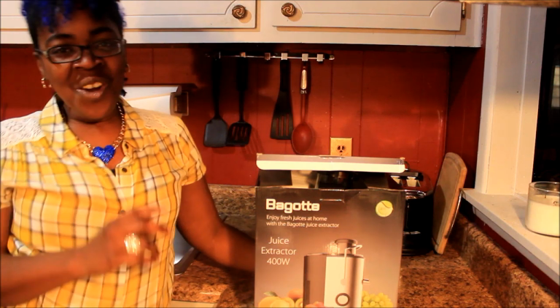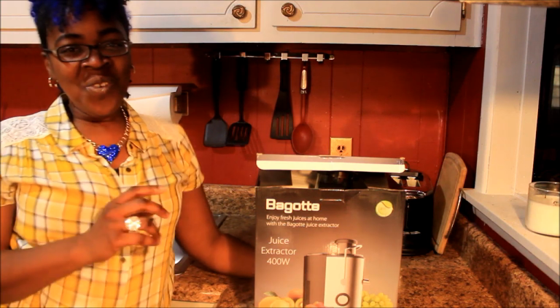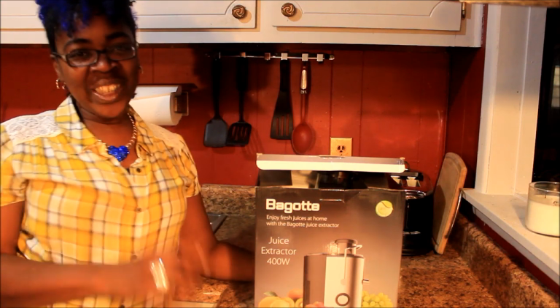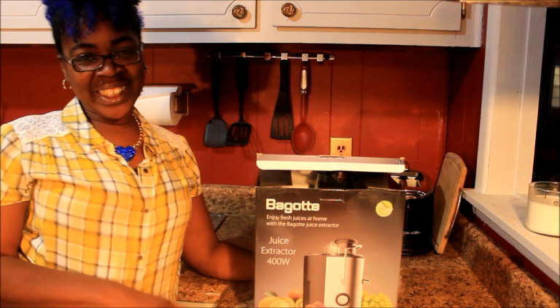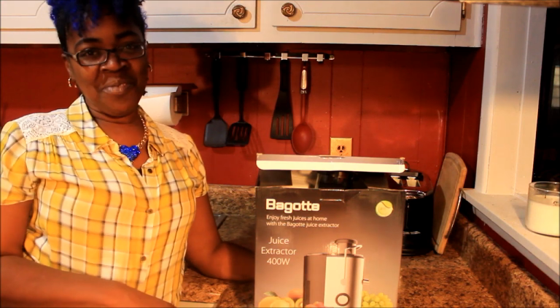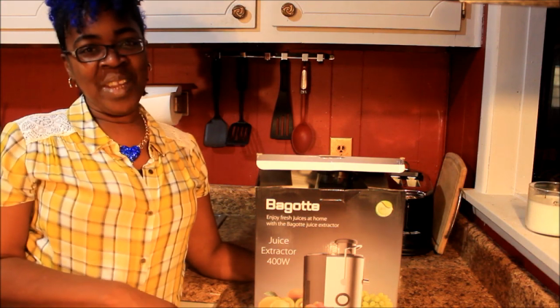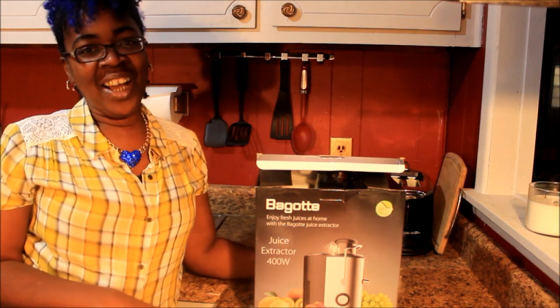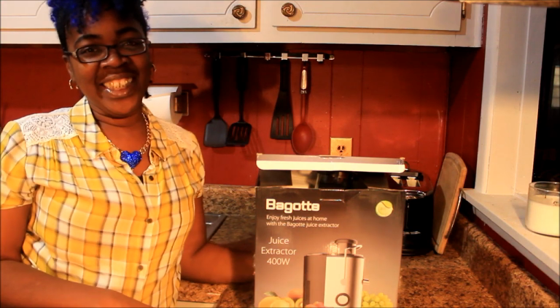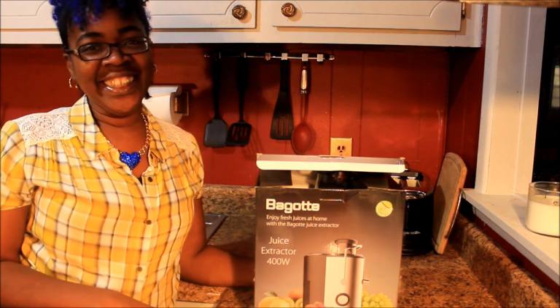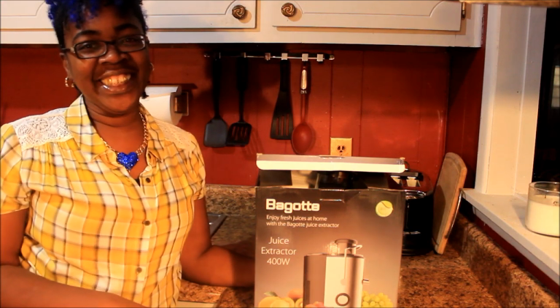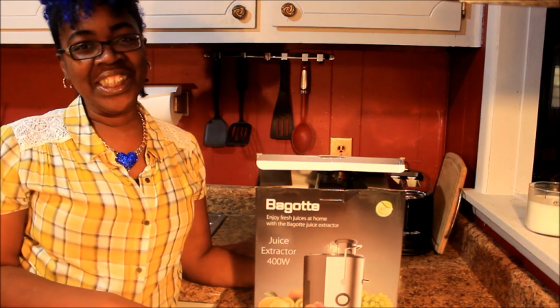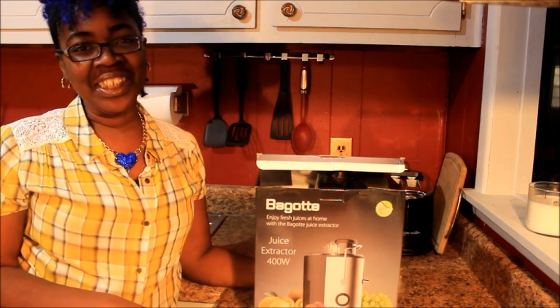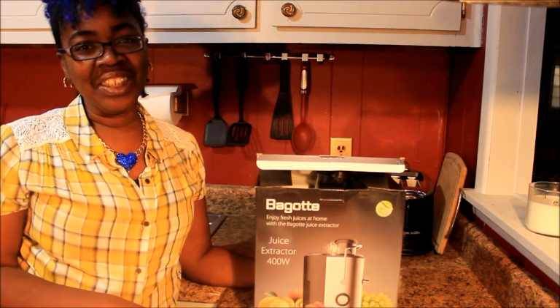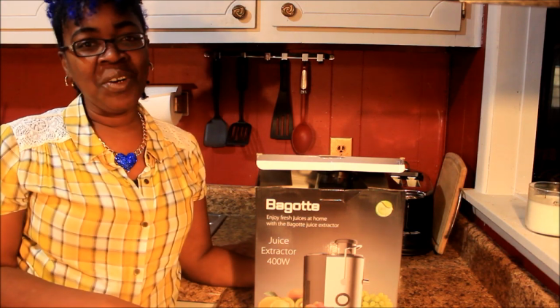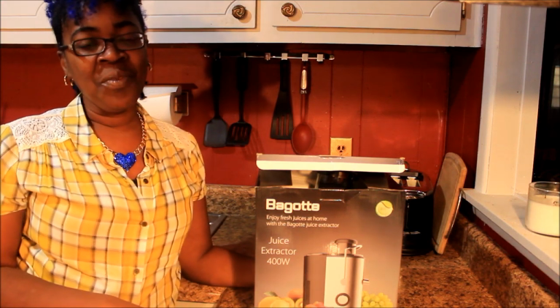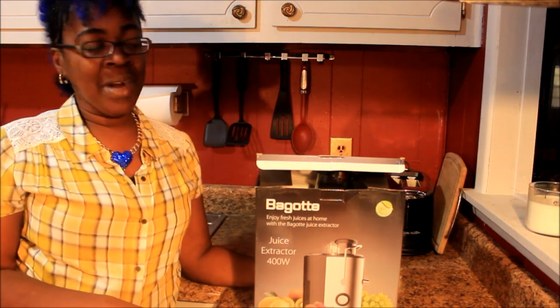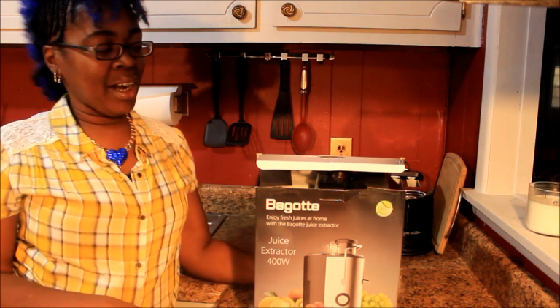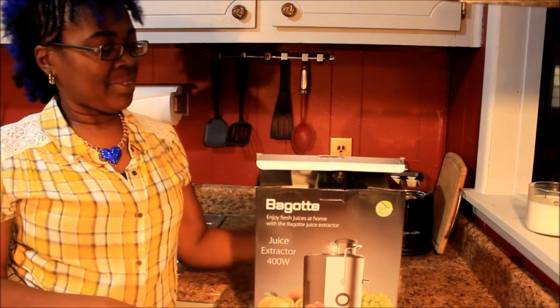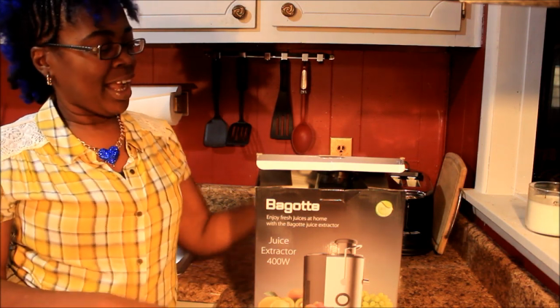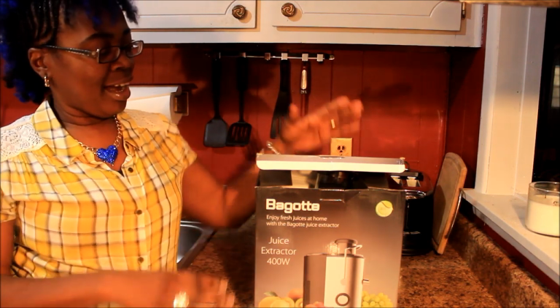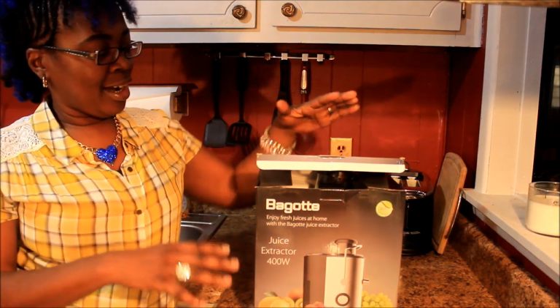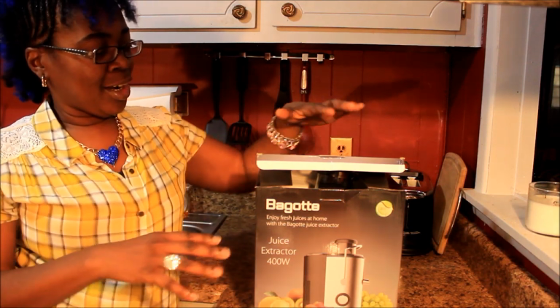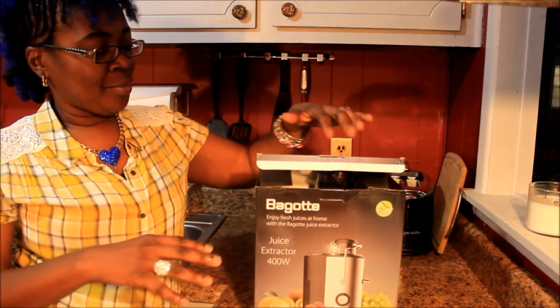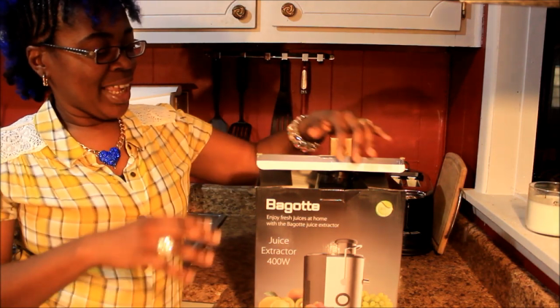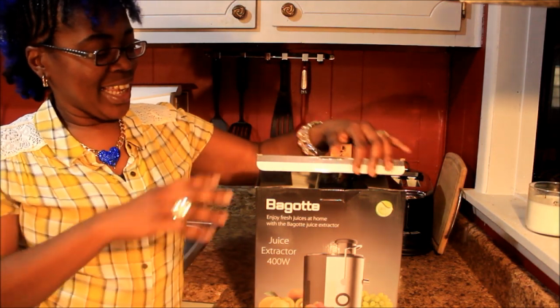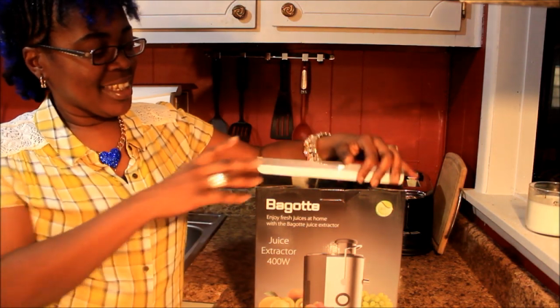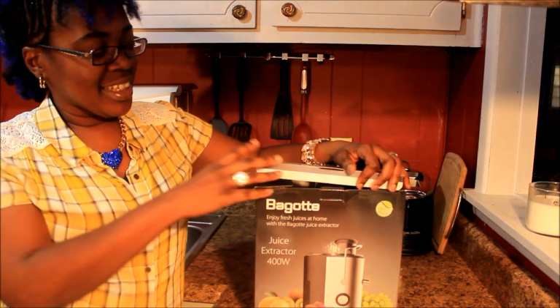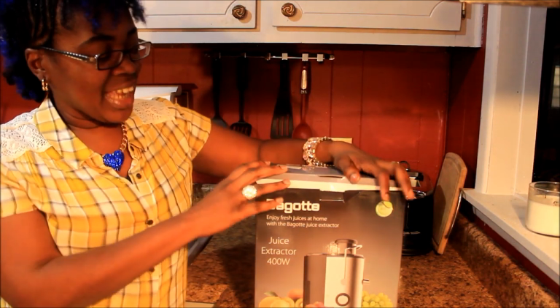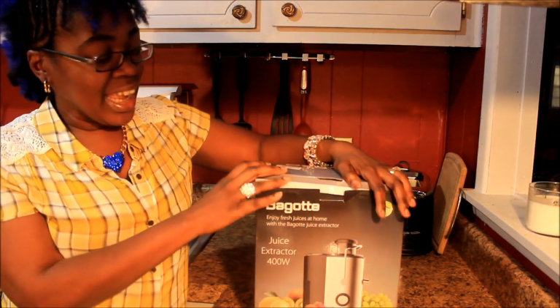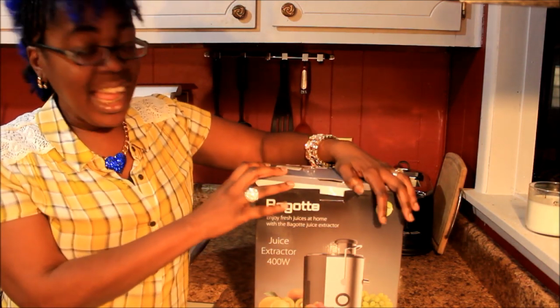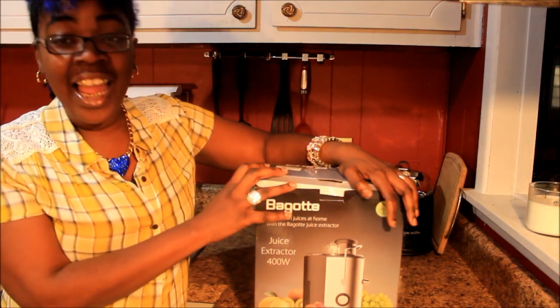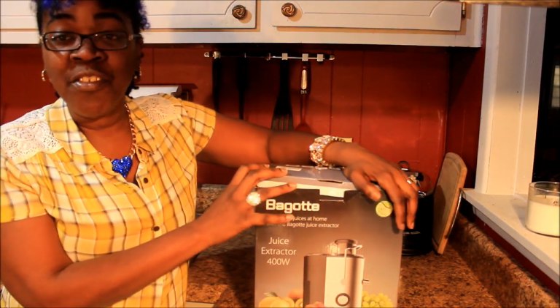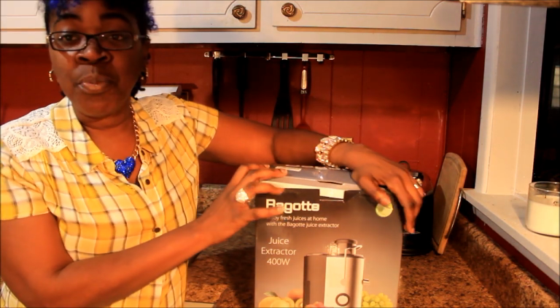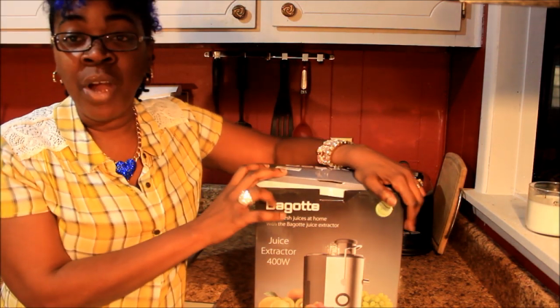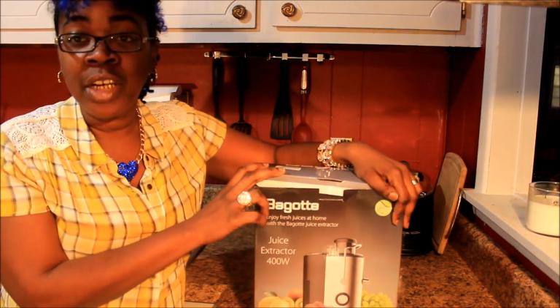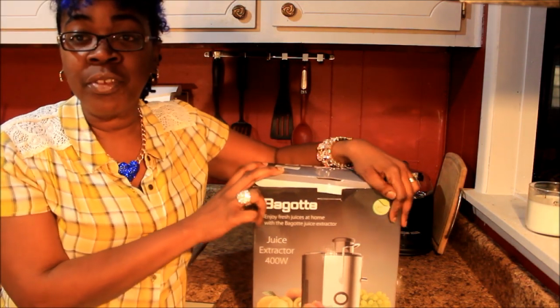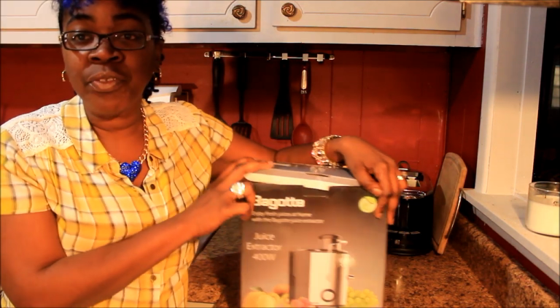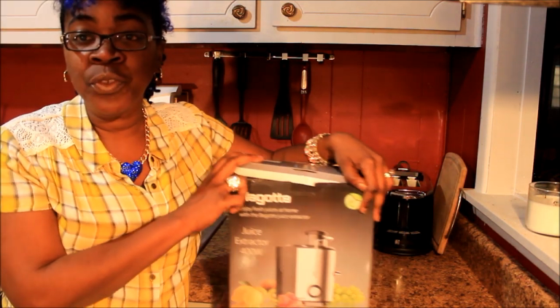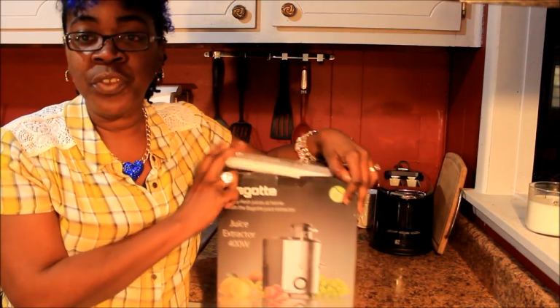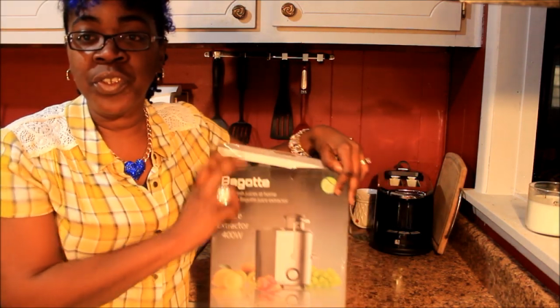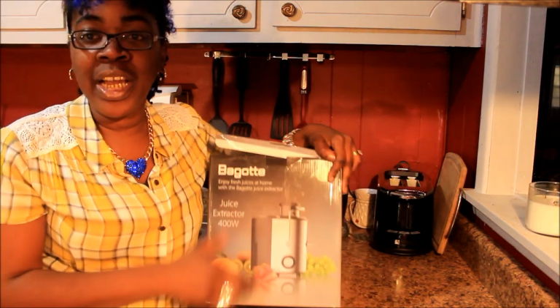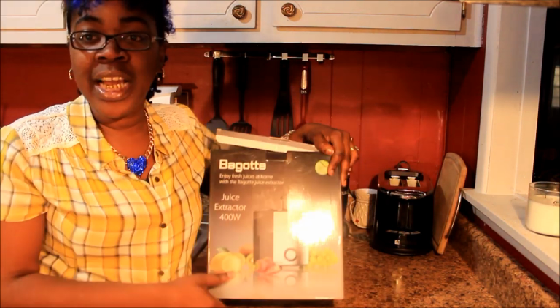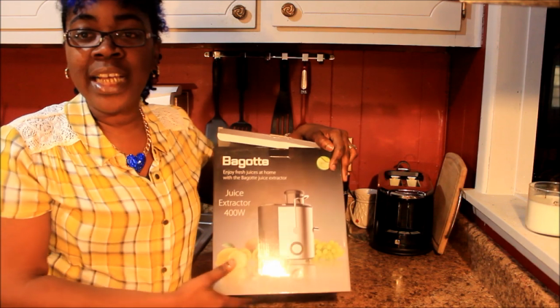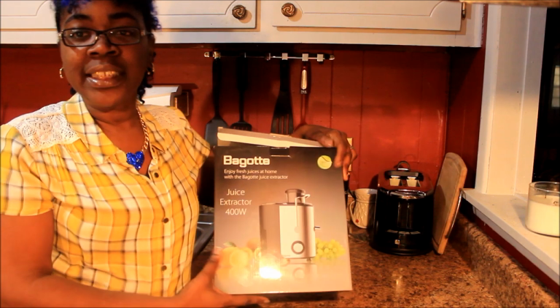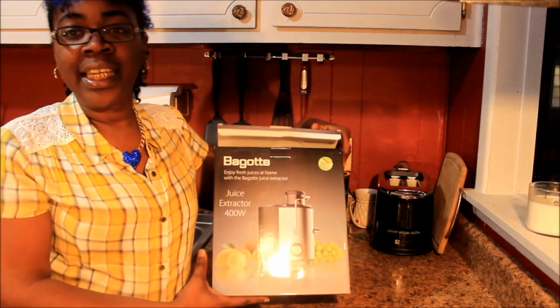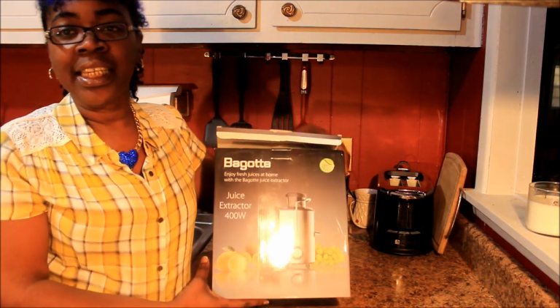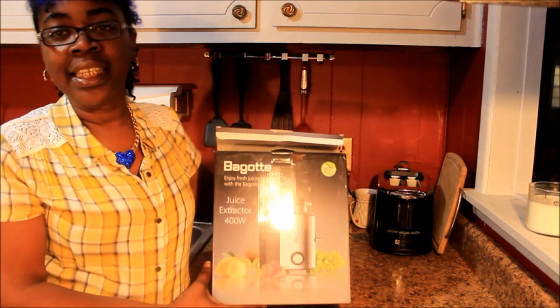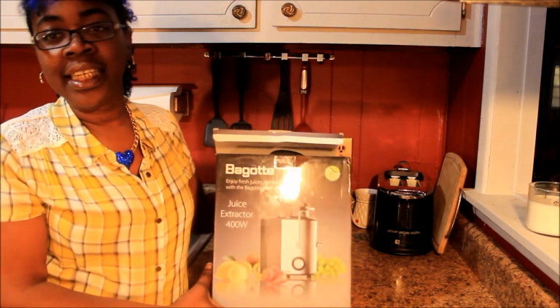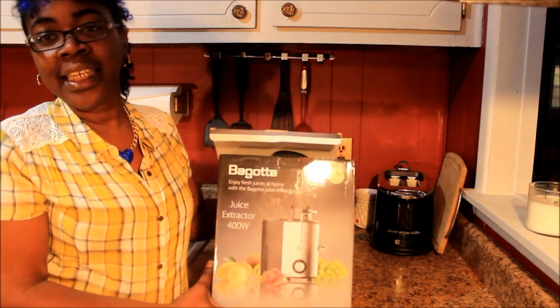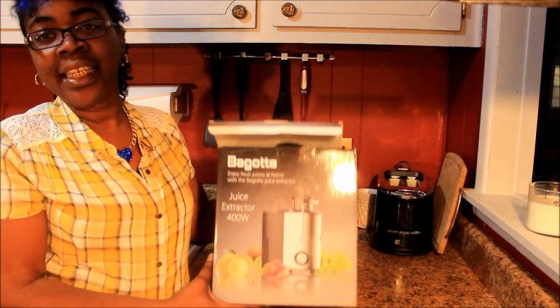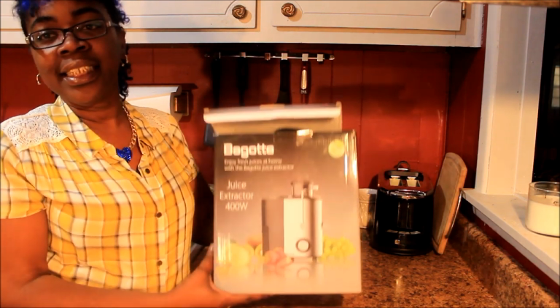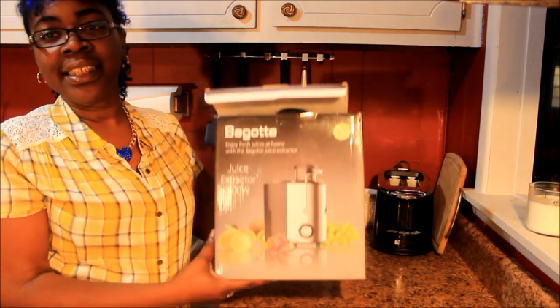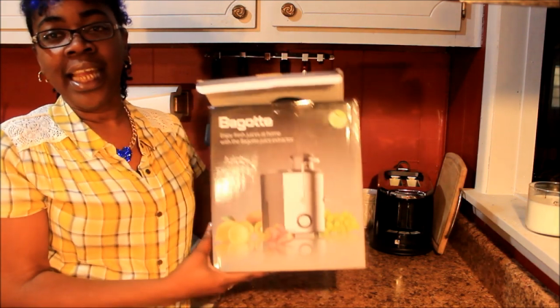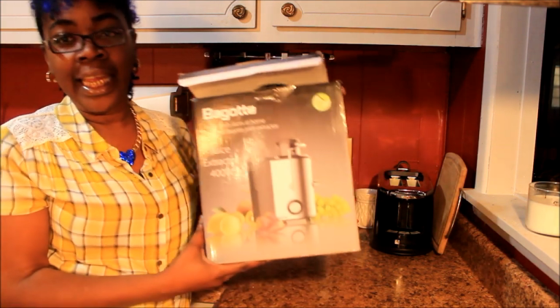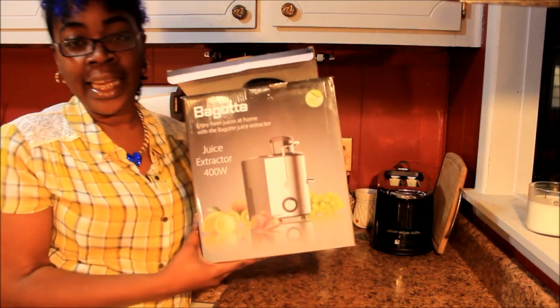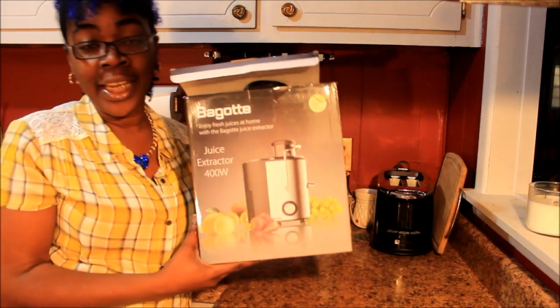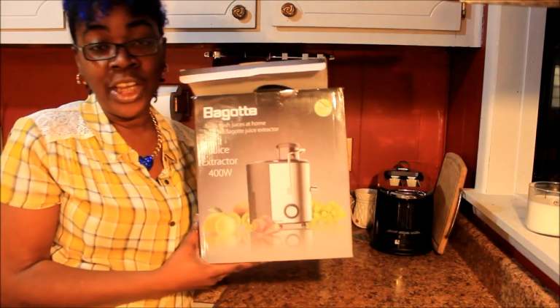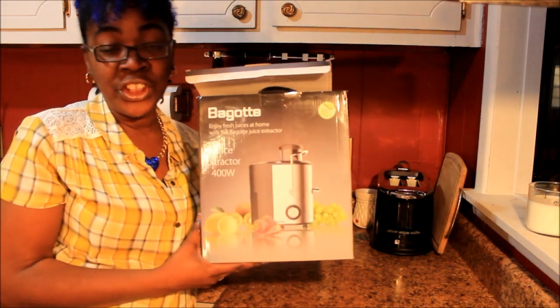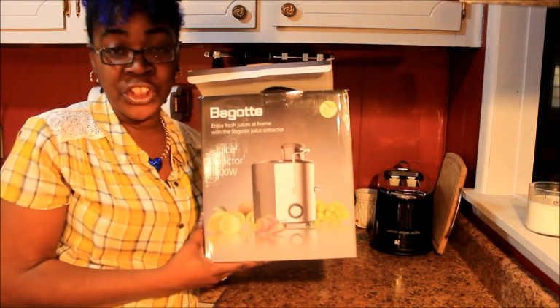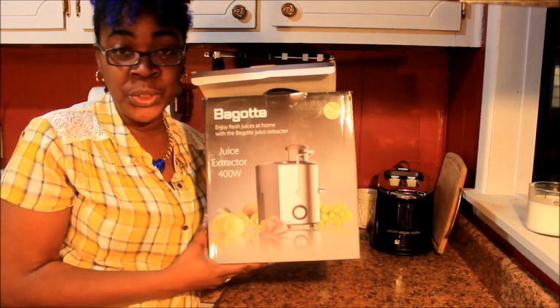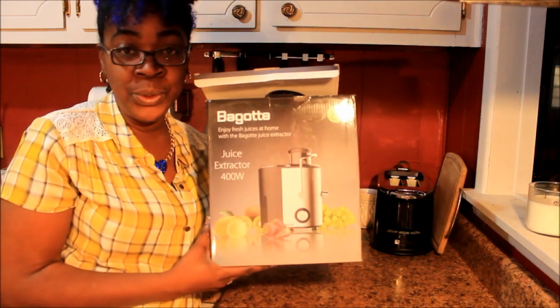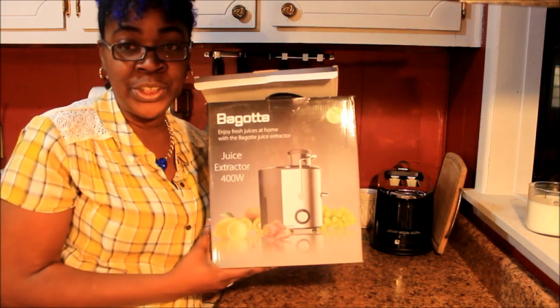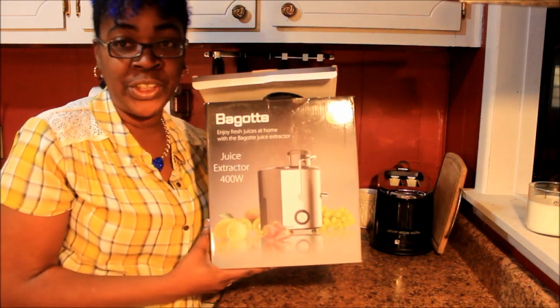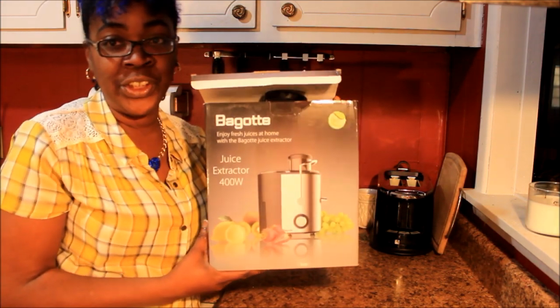What's up y'all, this is your girl Goldmouth. Today I have a product review for you guys and it is a juicer.